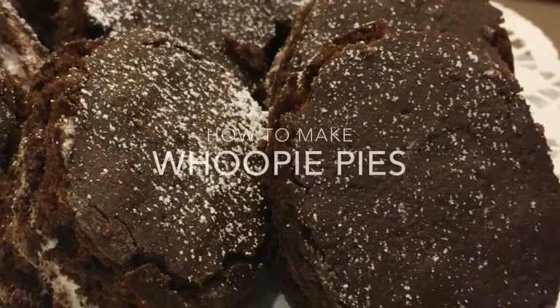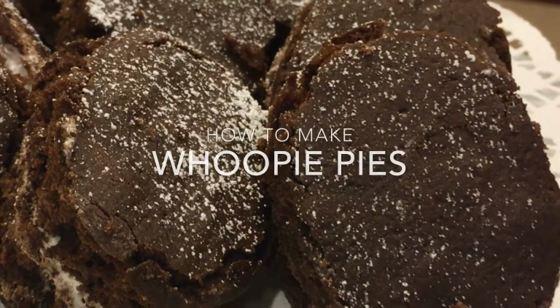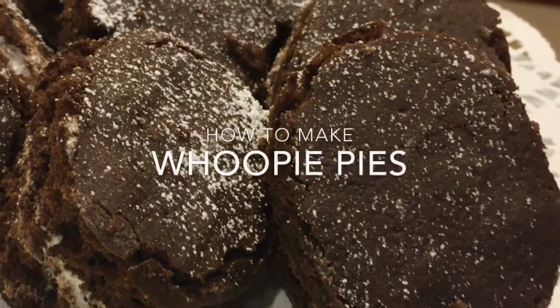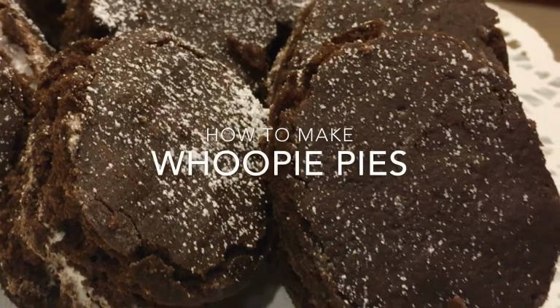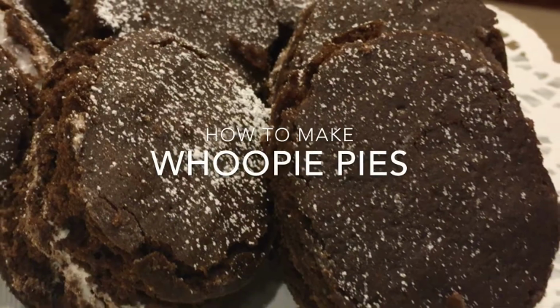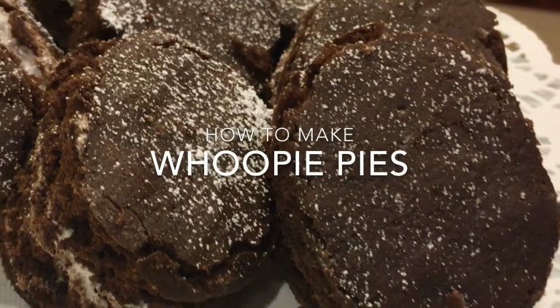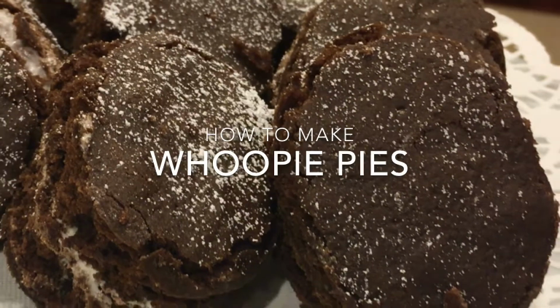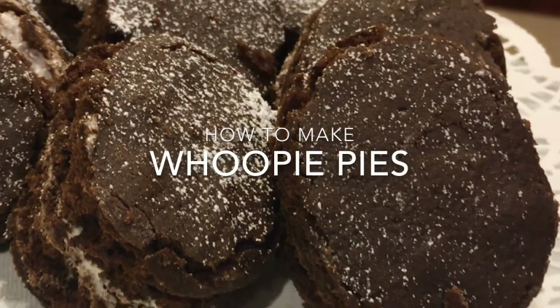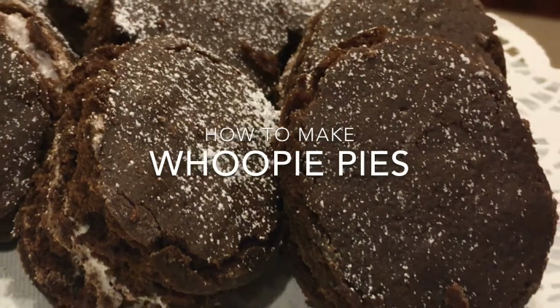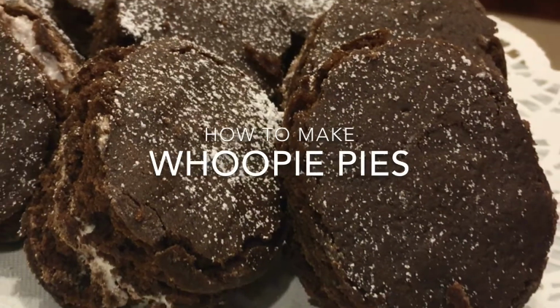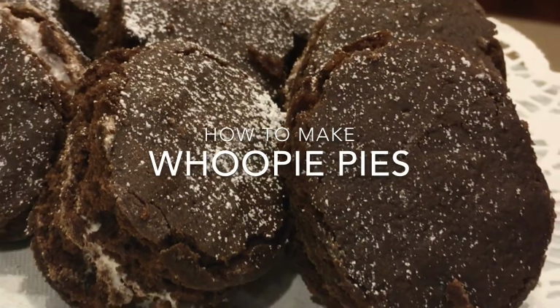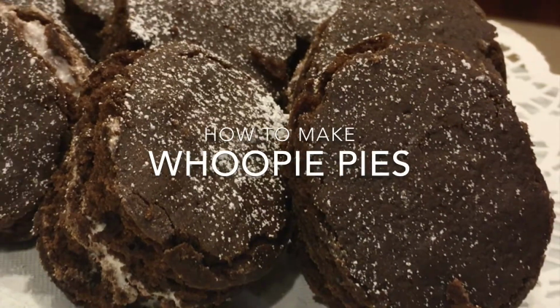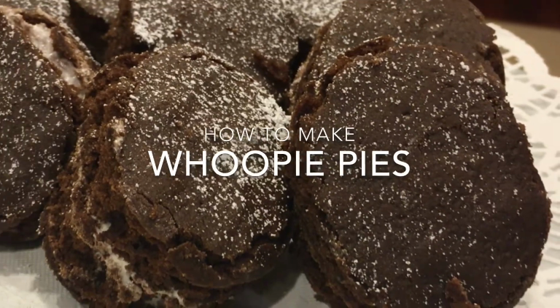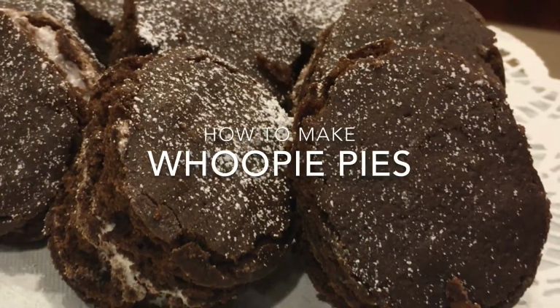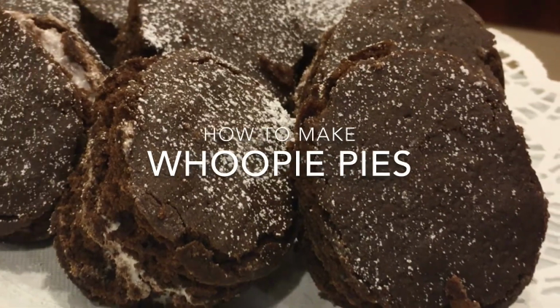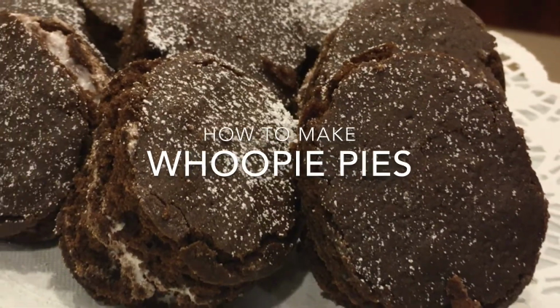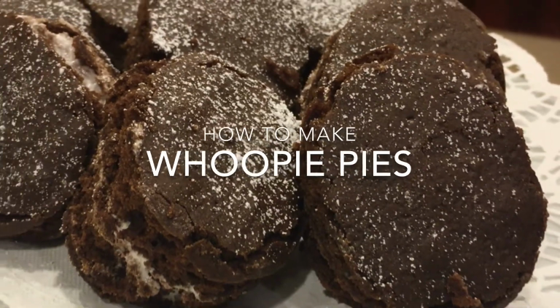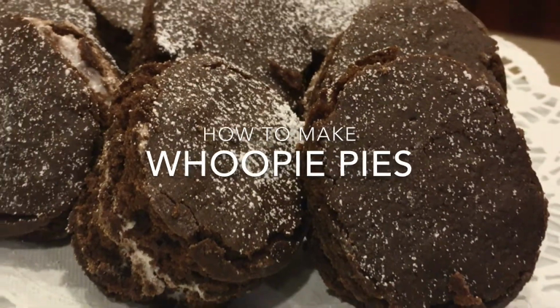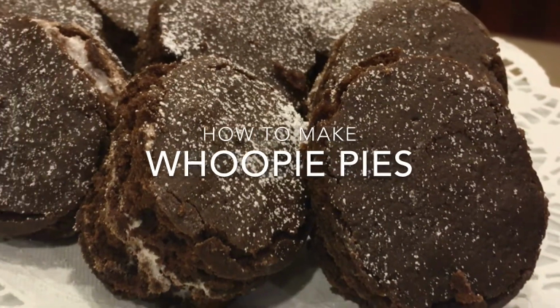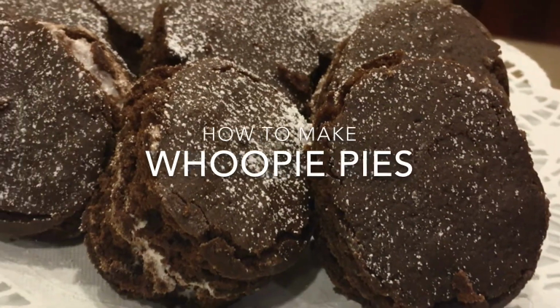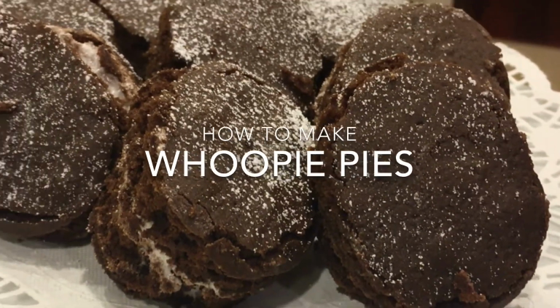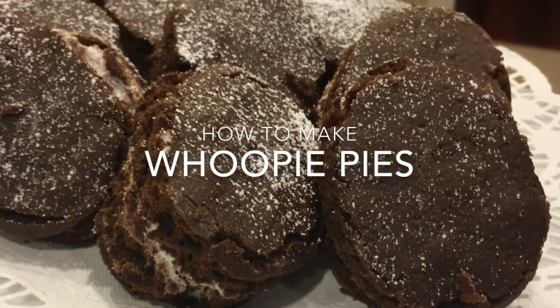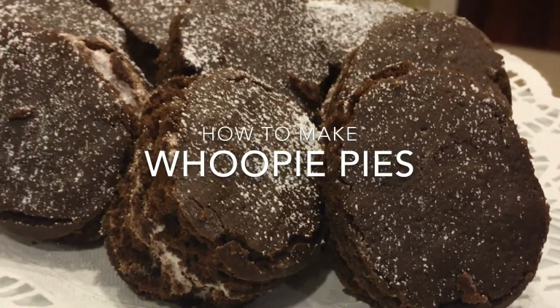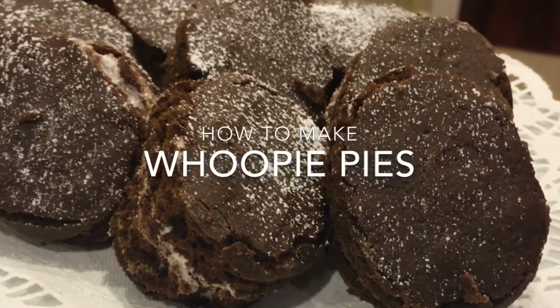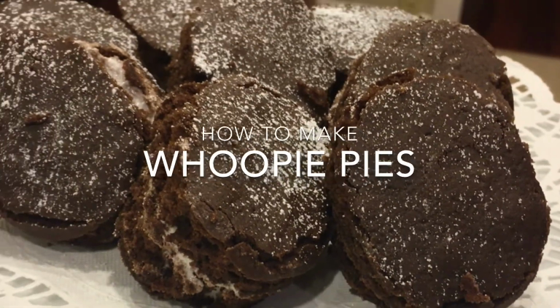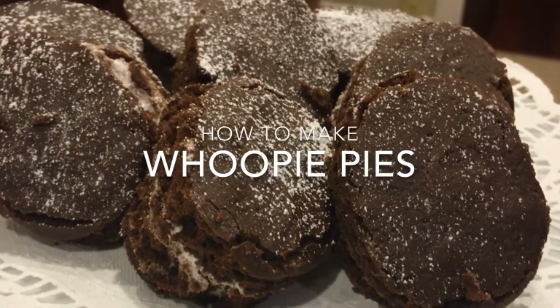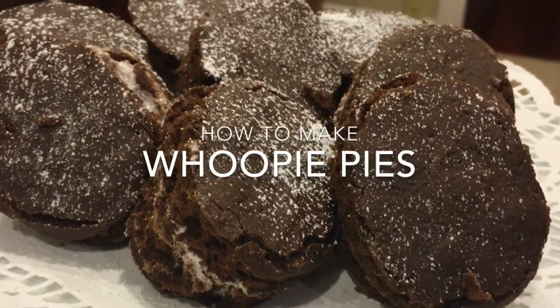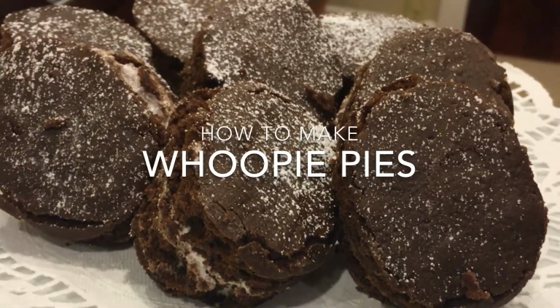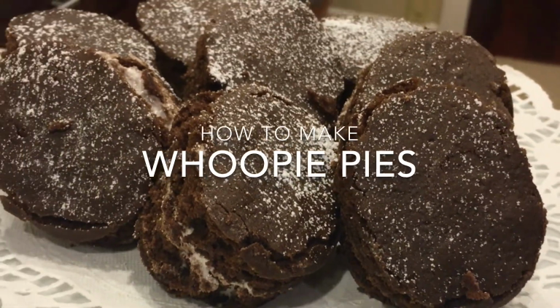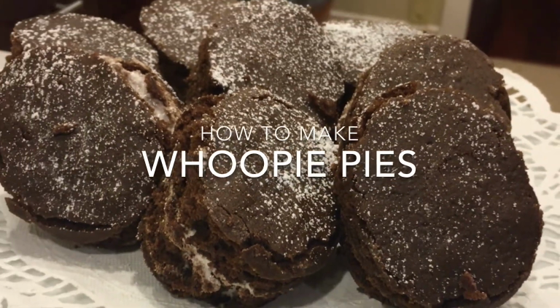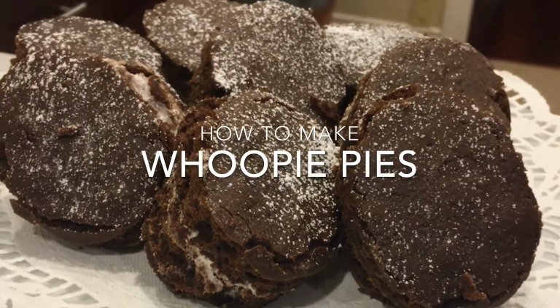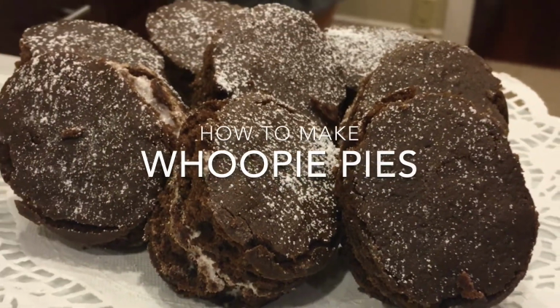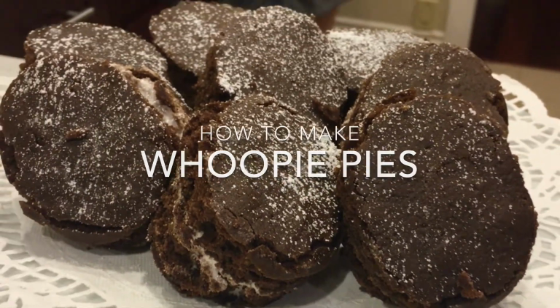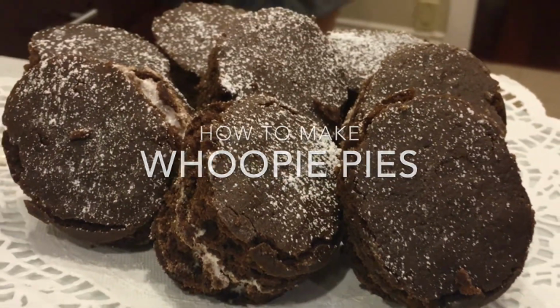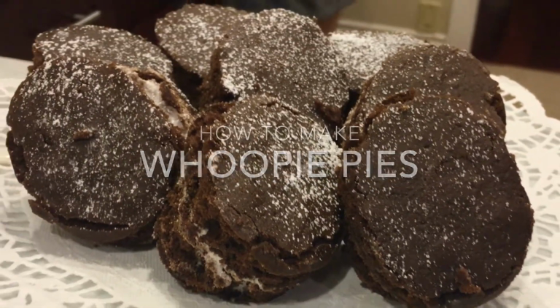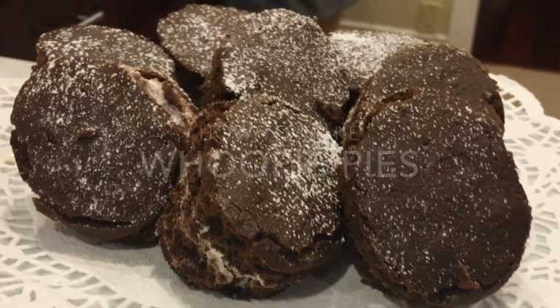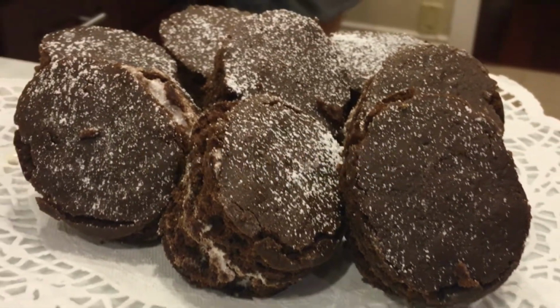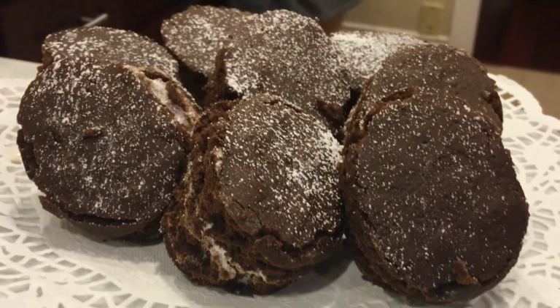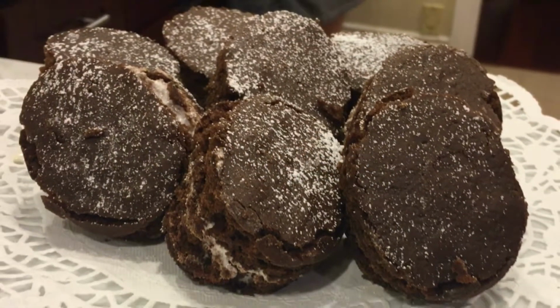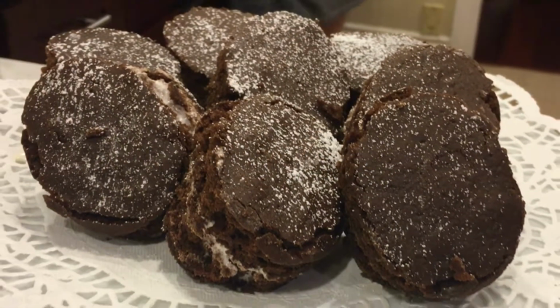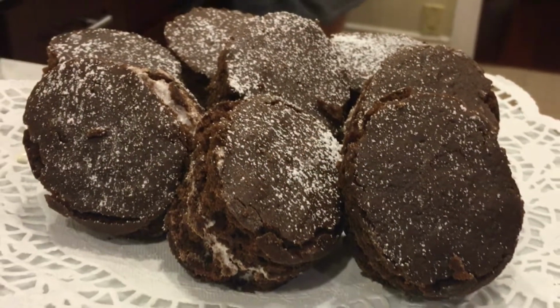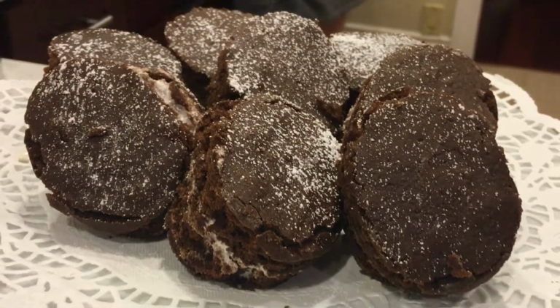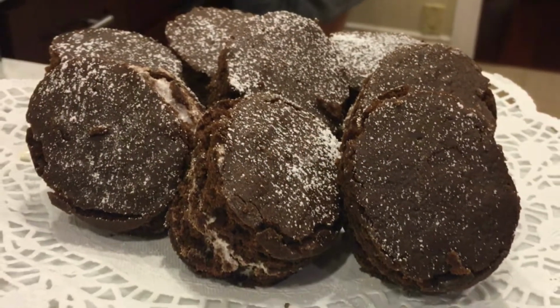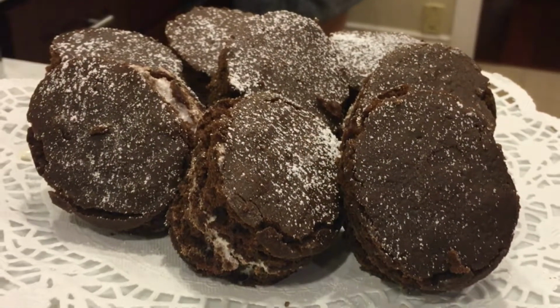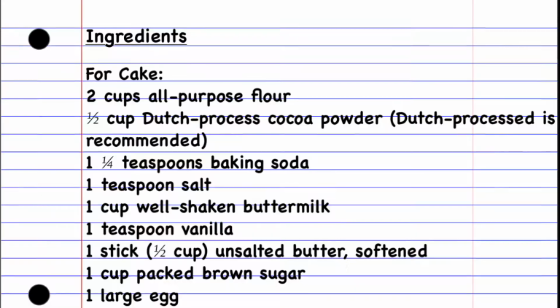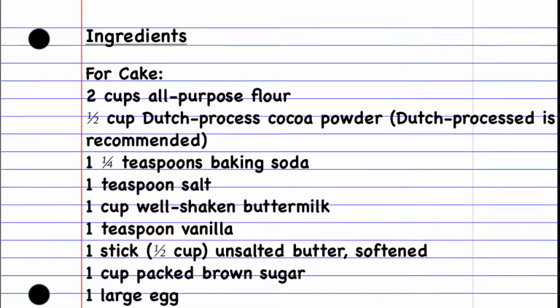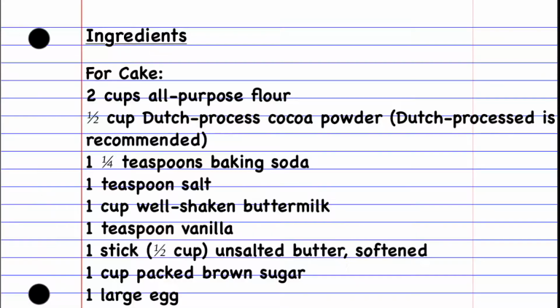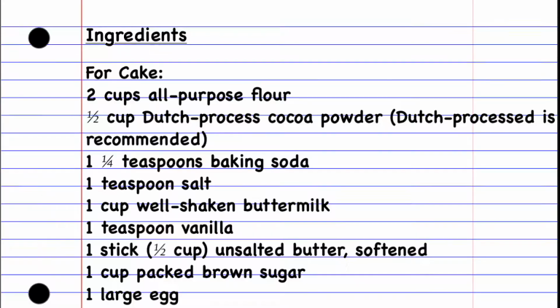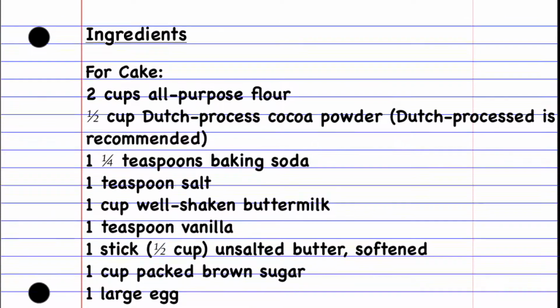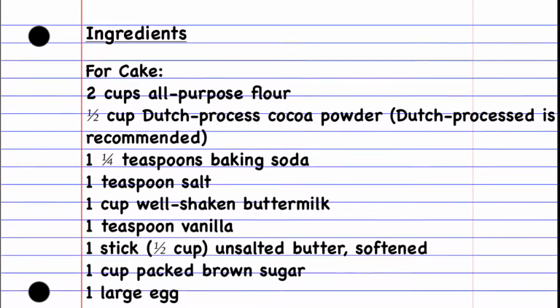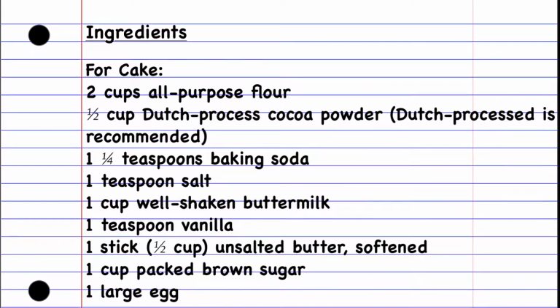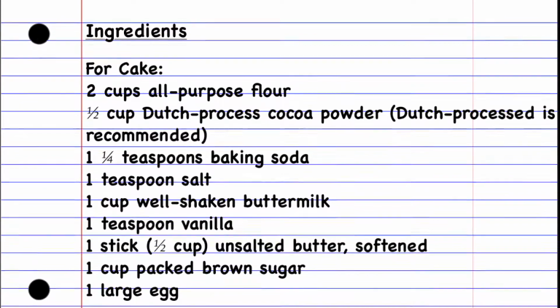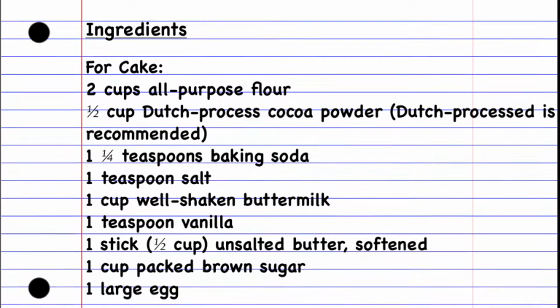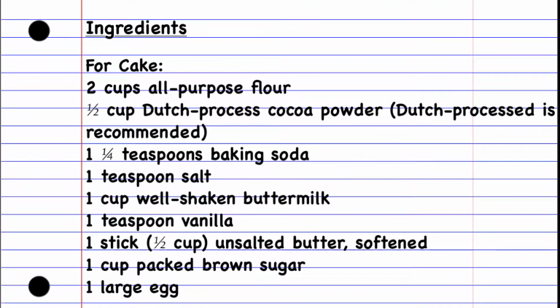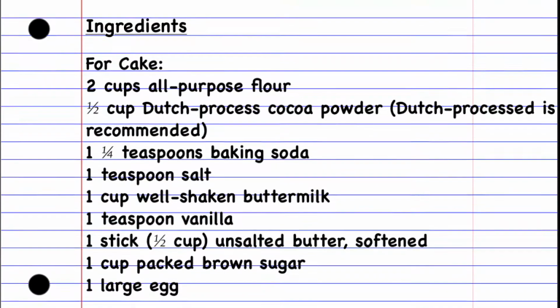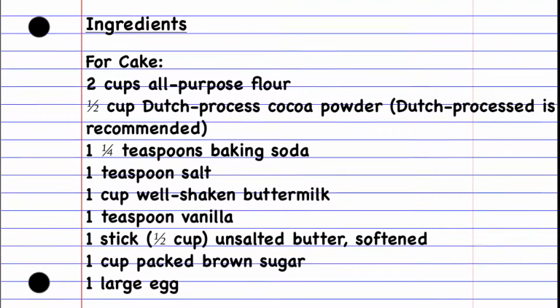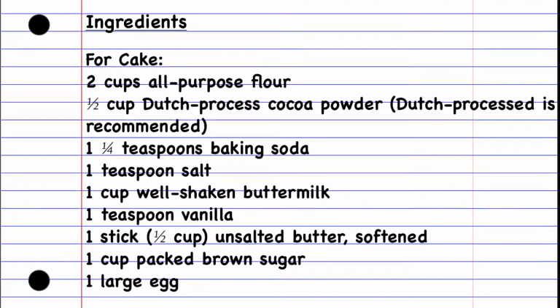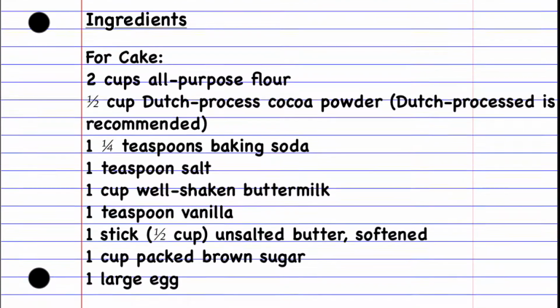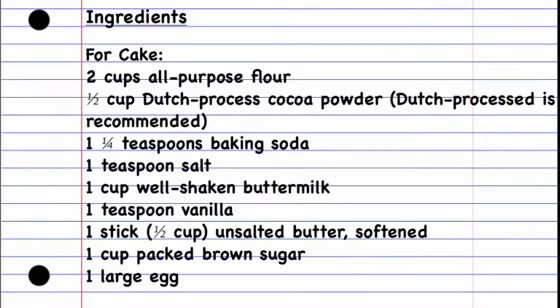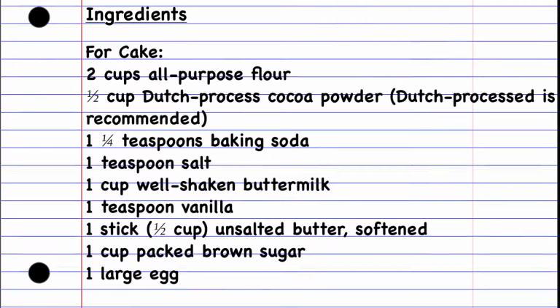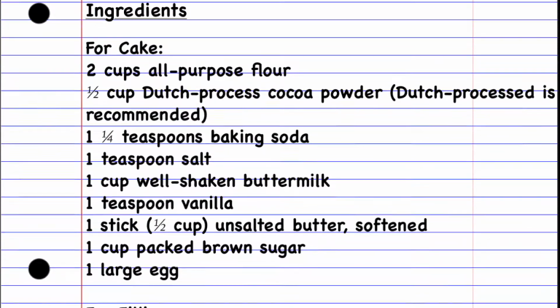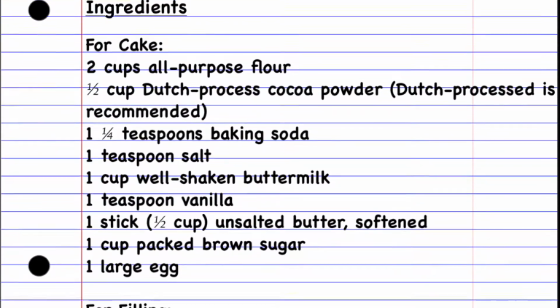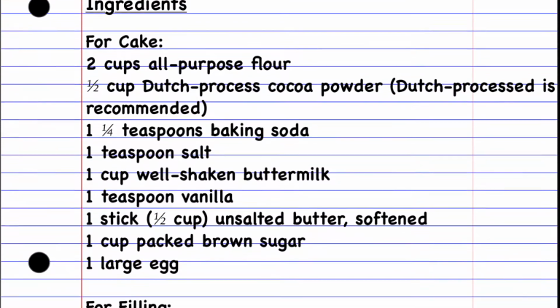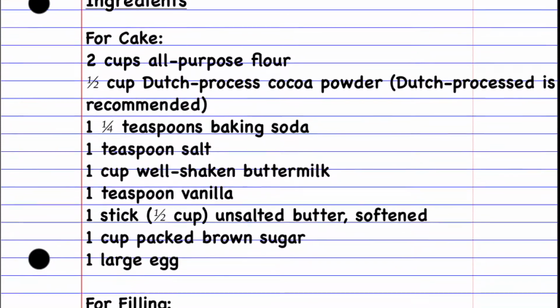Today I'm going to make whoopie pies. There are three parts in this recipe: making the cake, the filling, and finally assembling the pies.